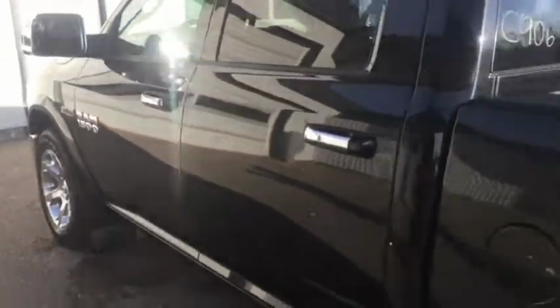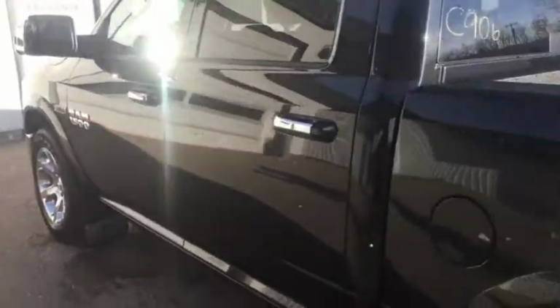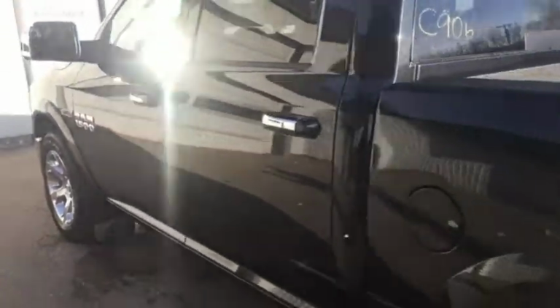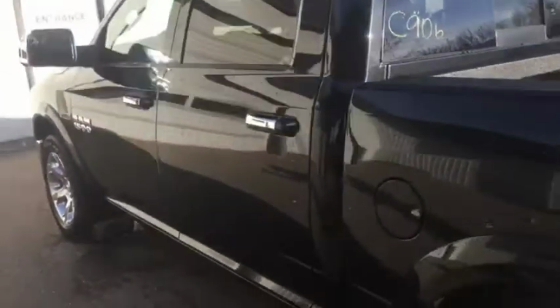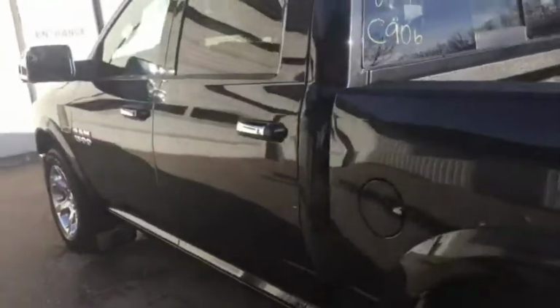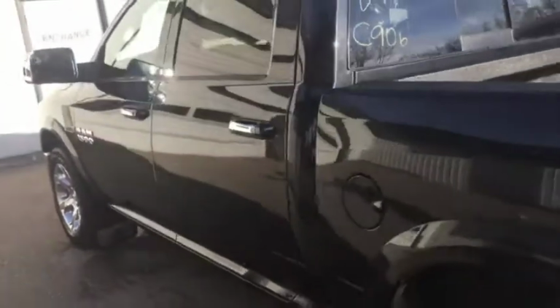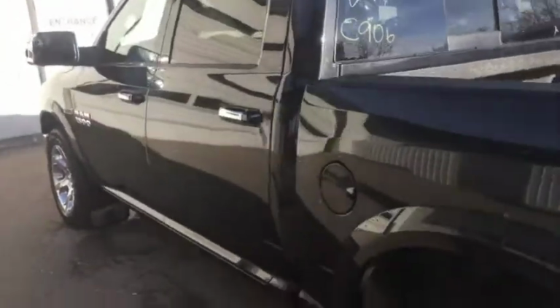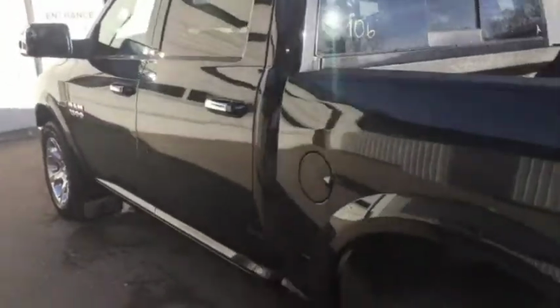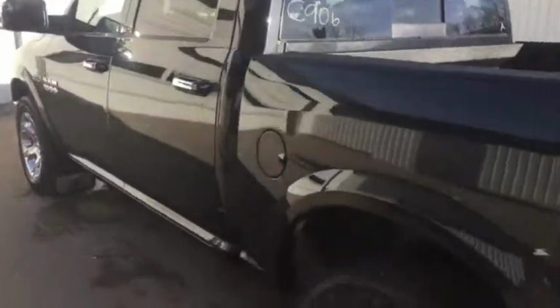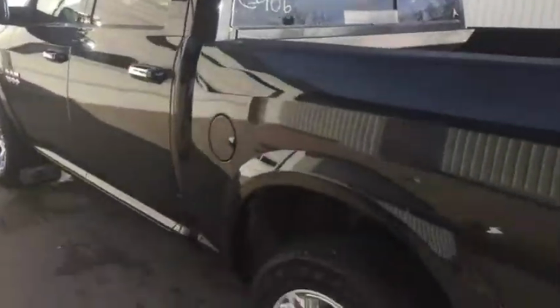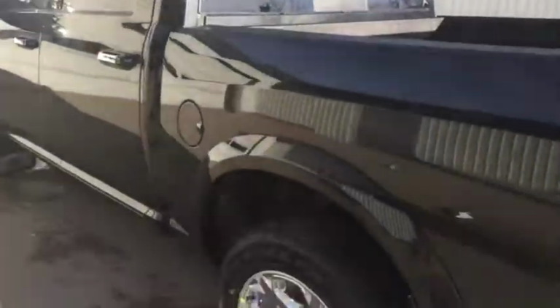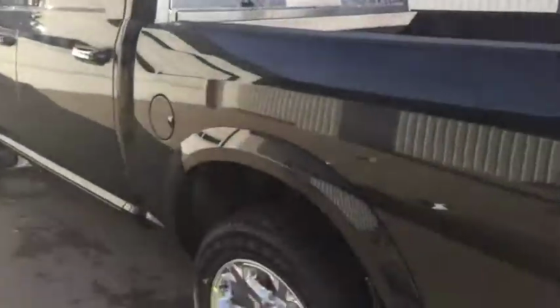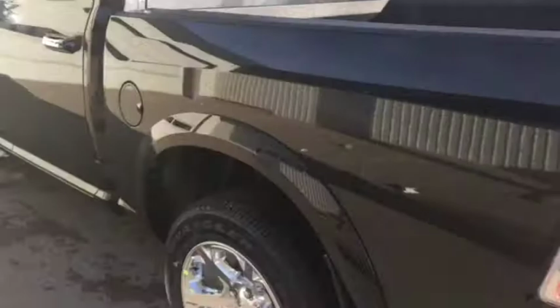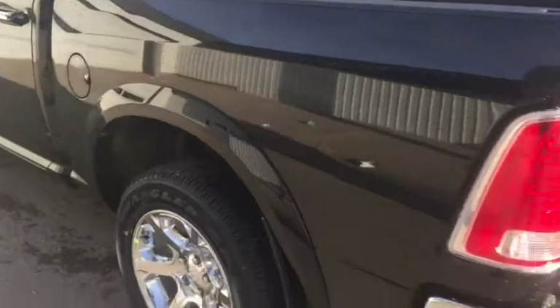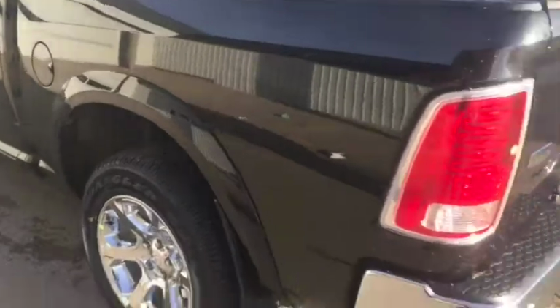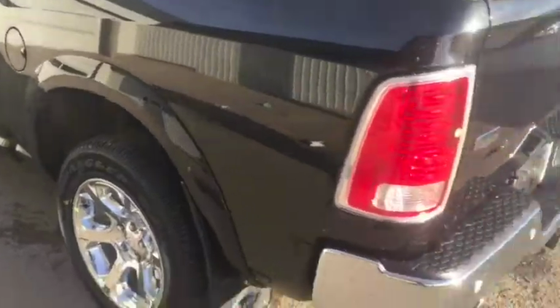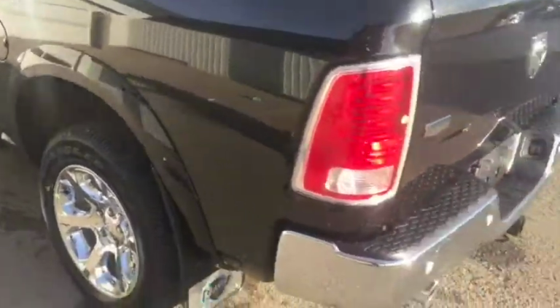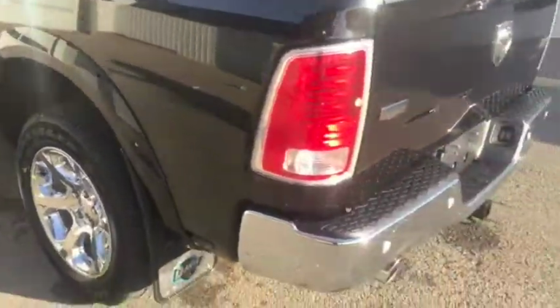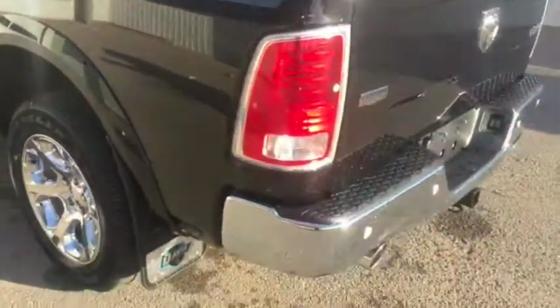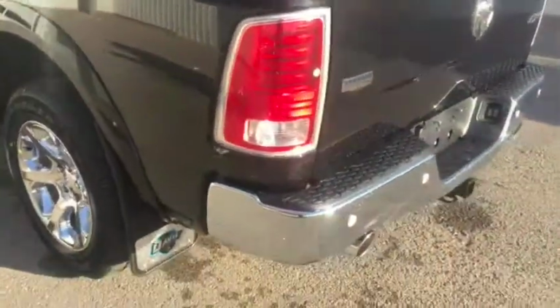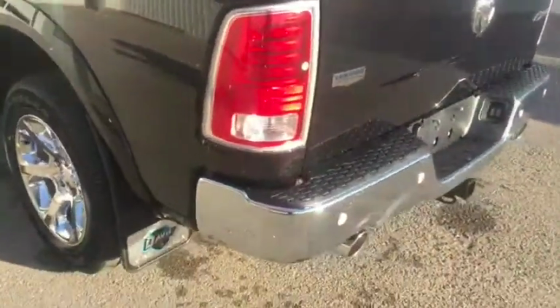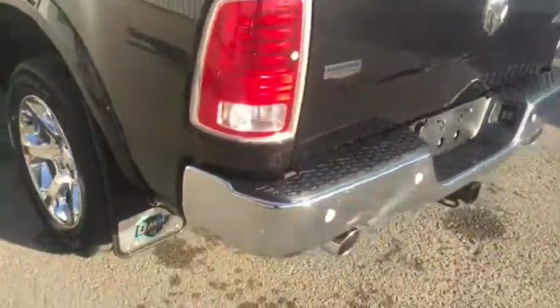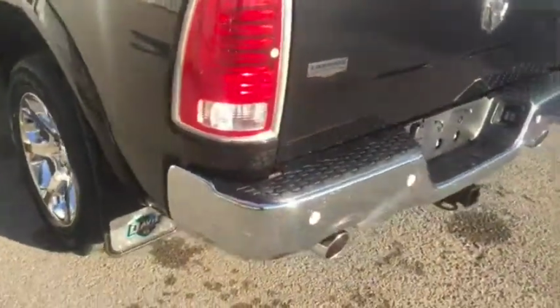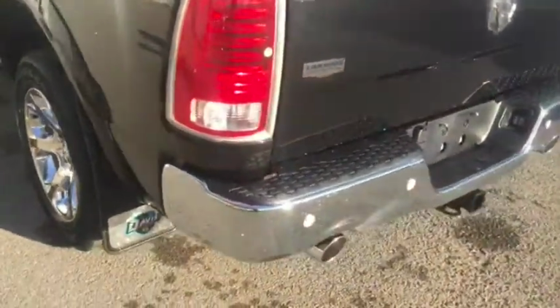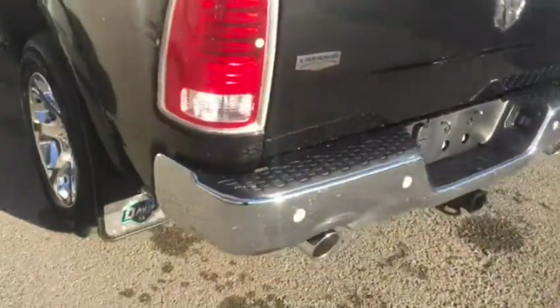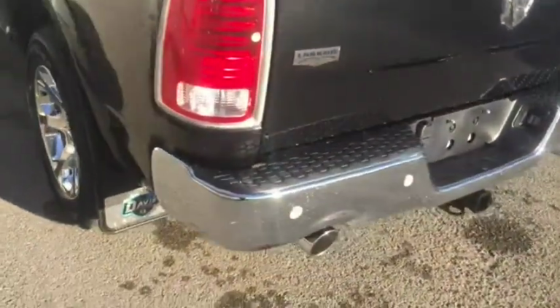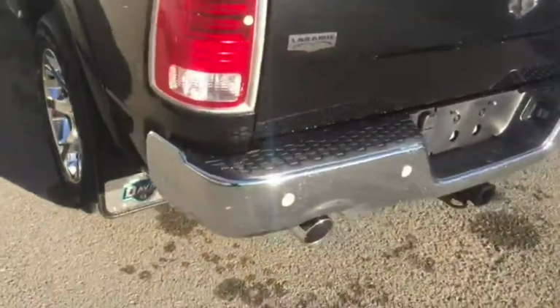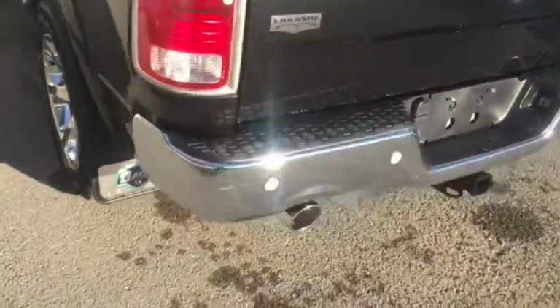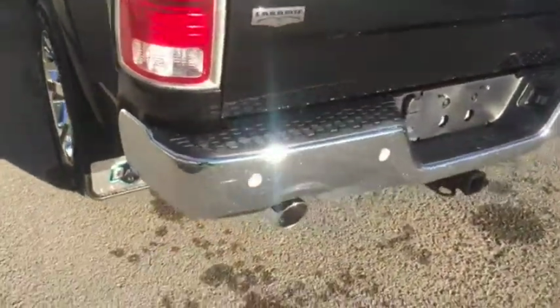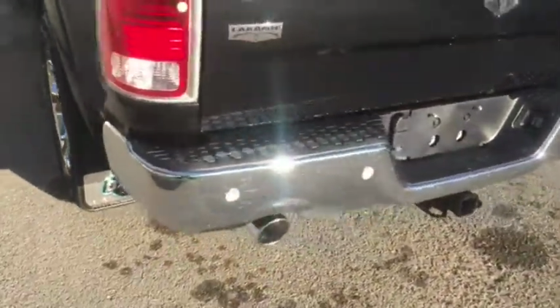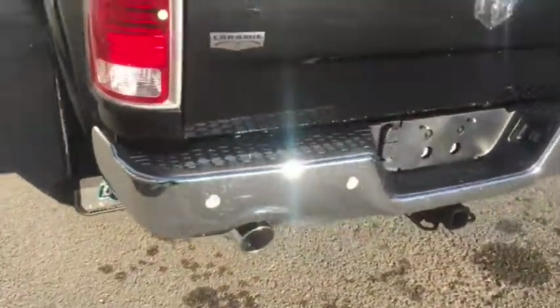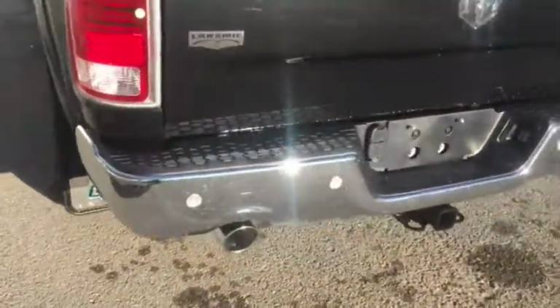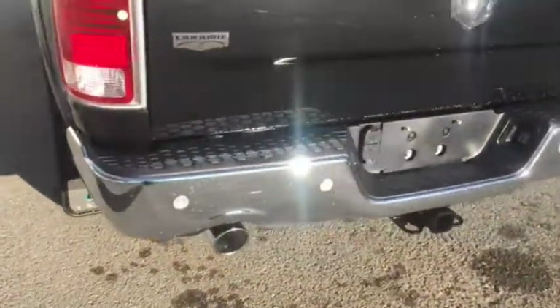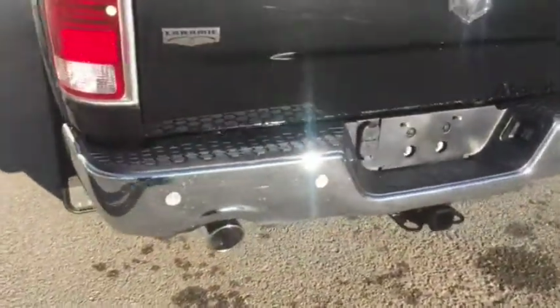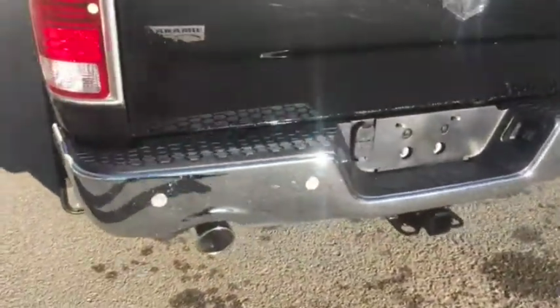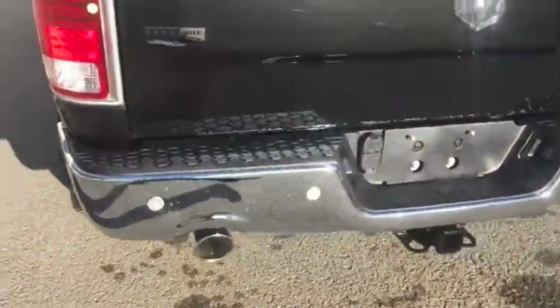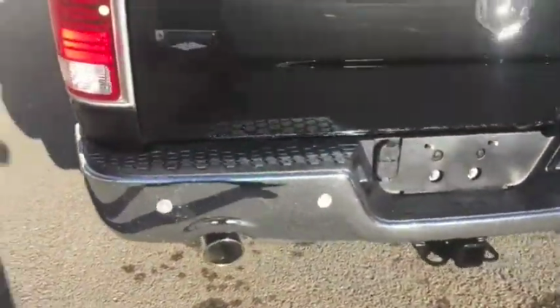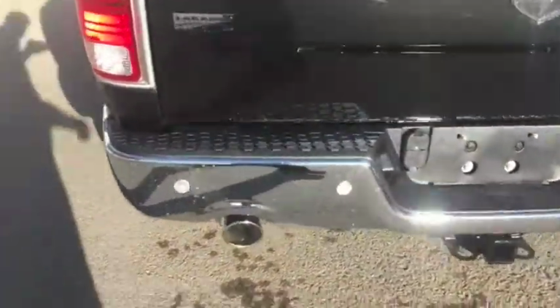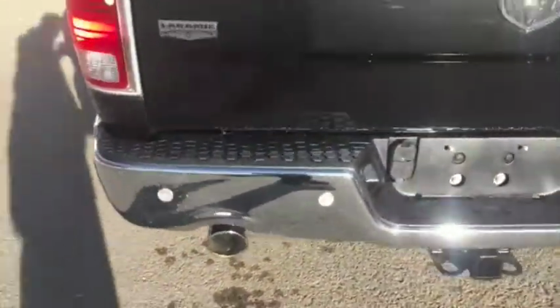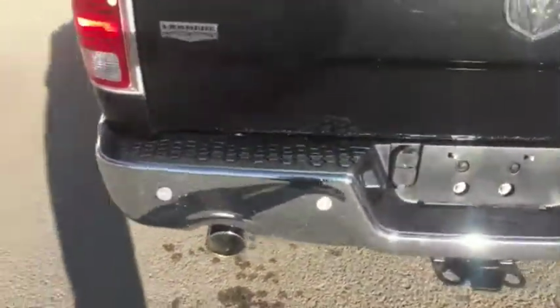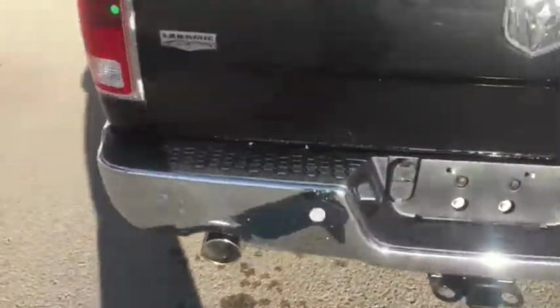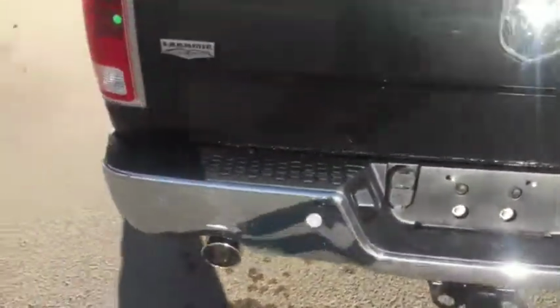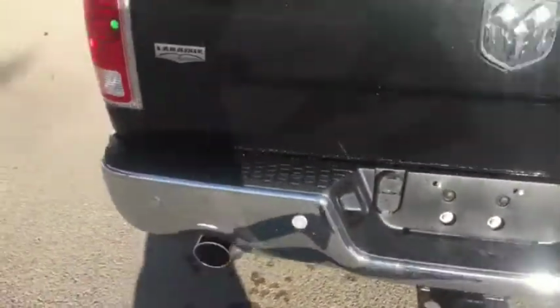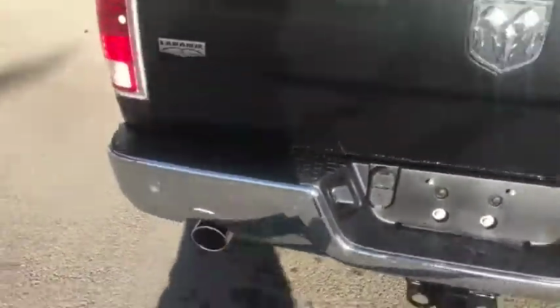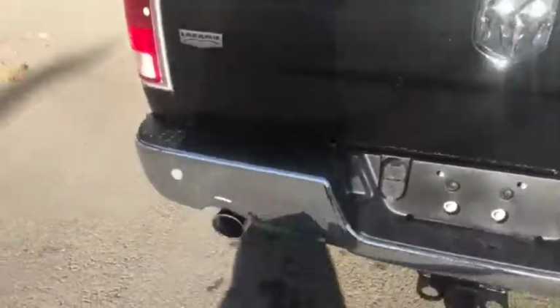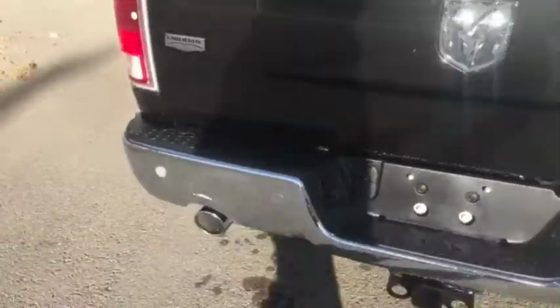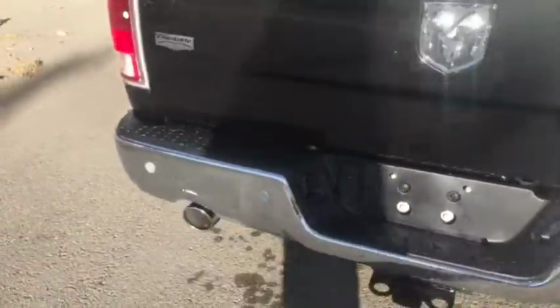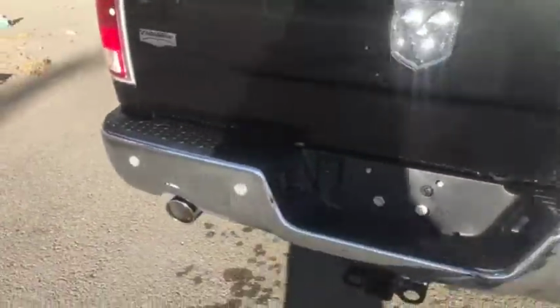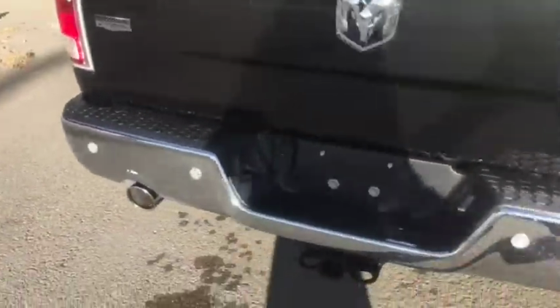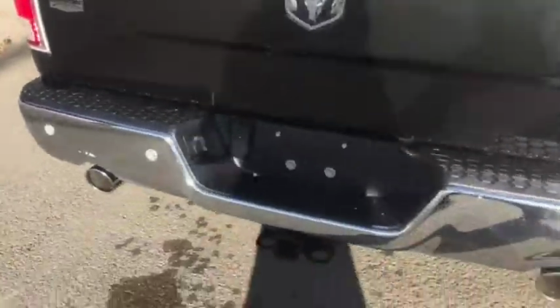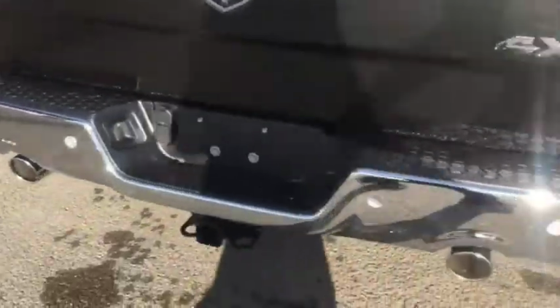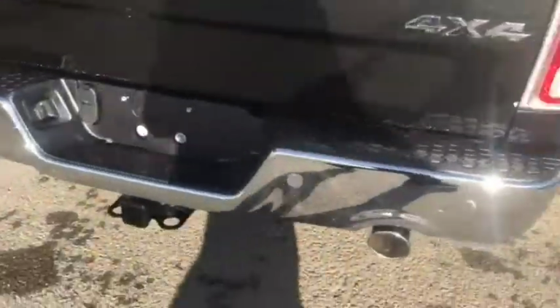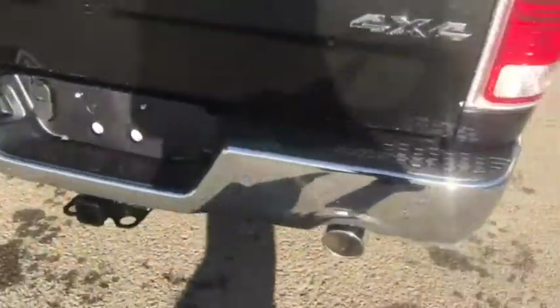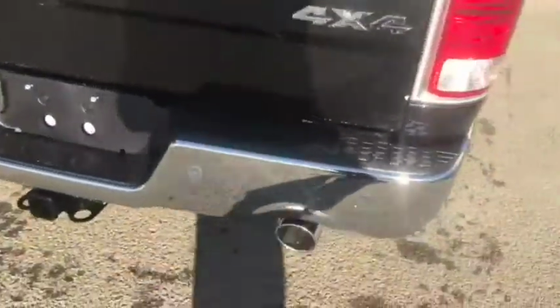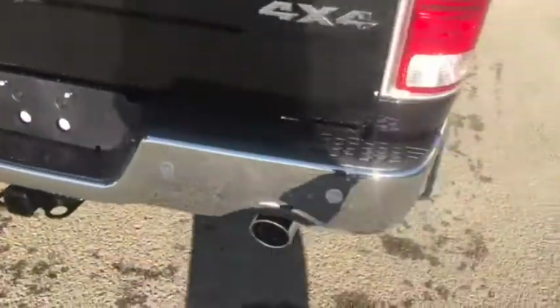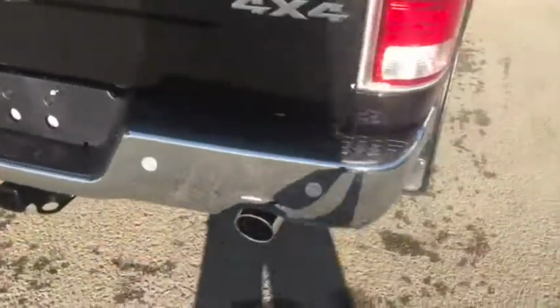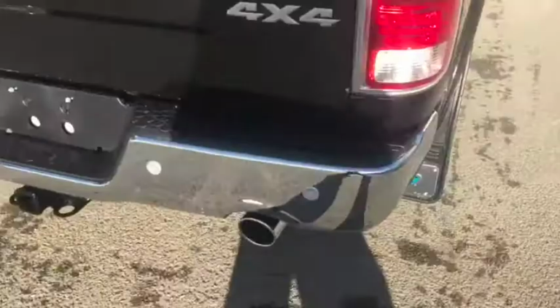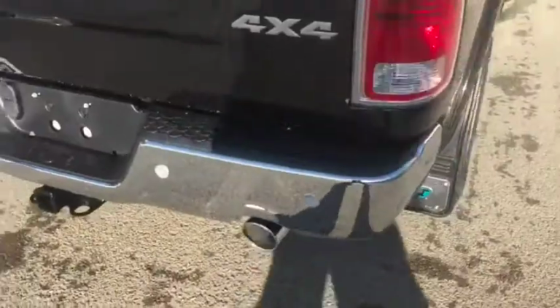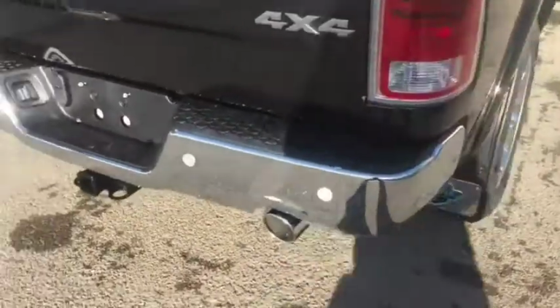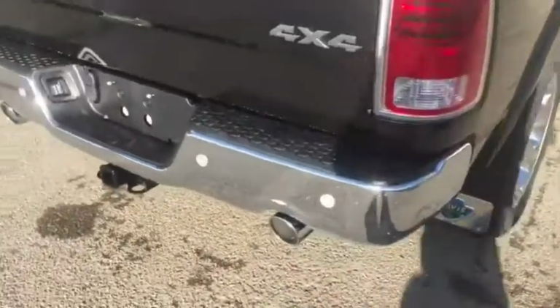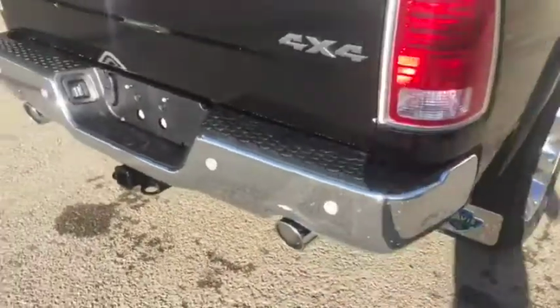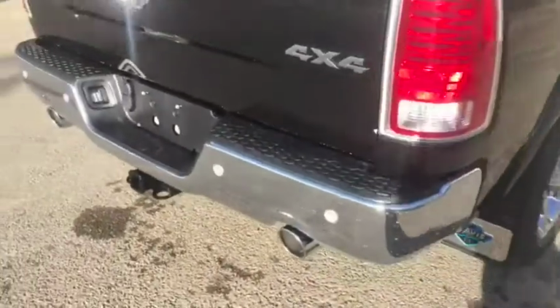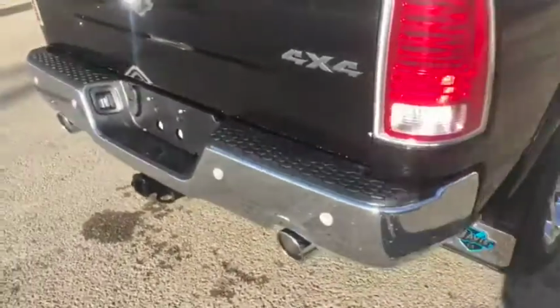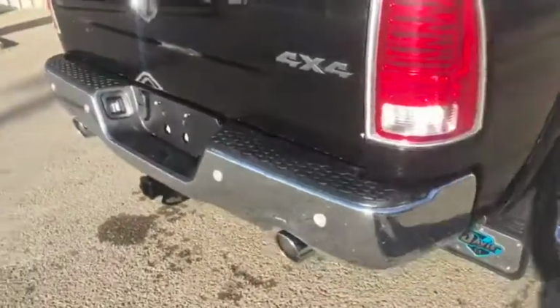Making your way towards the back, you'll find a chrome rear bumper with parking sensors, as well as a dual exhaust system with chrome tips.